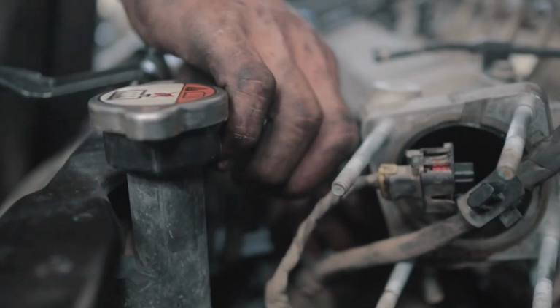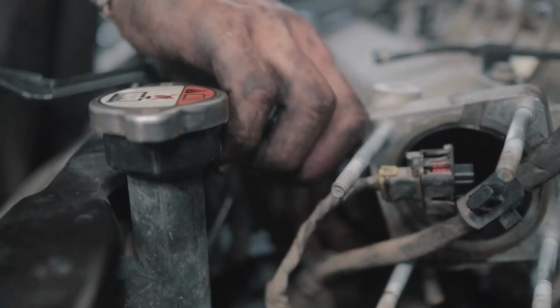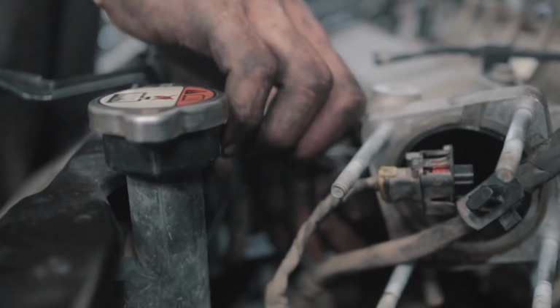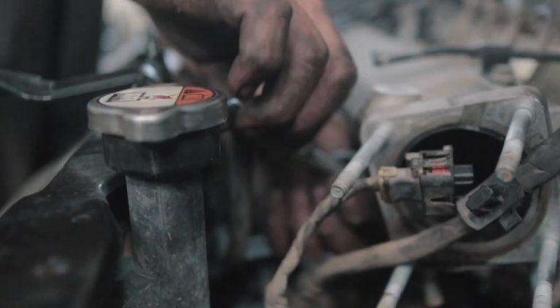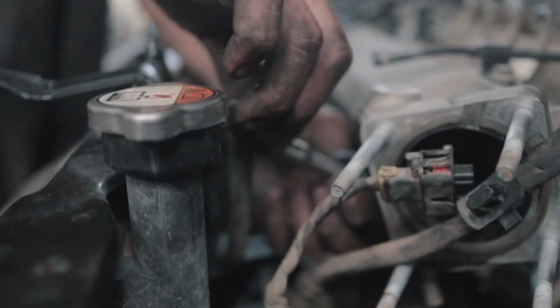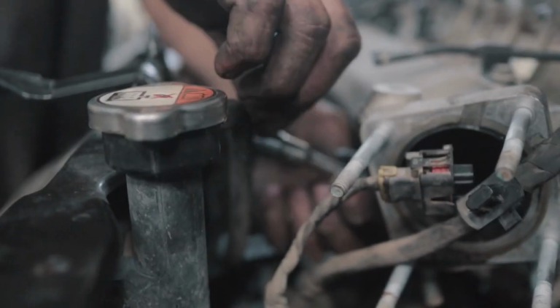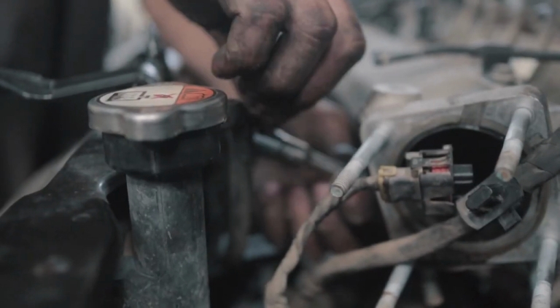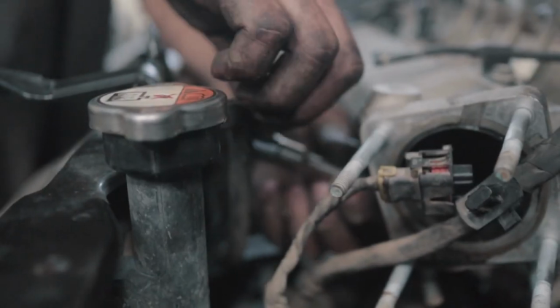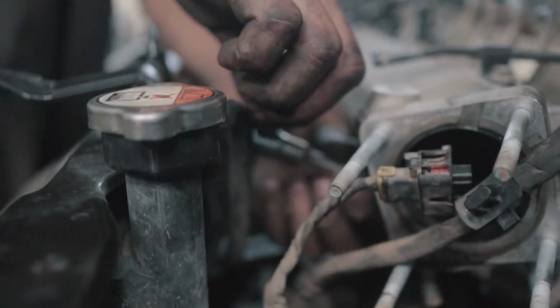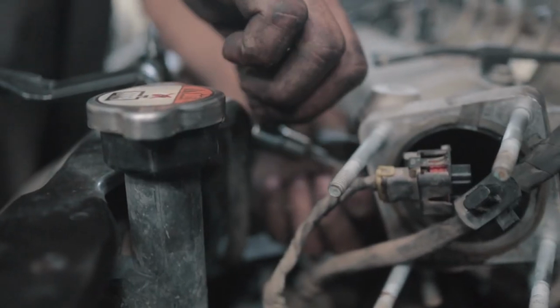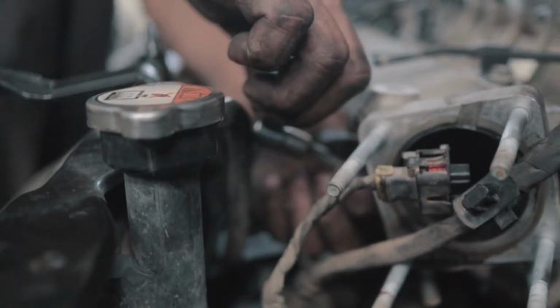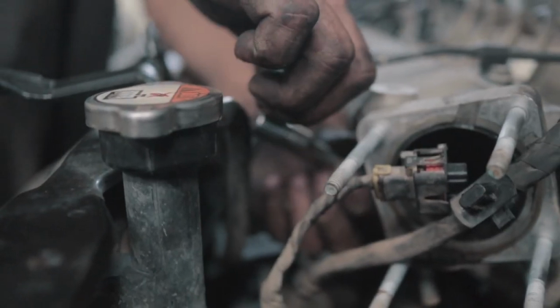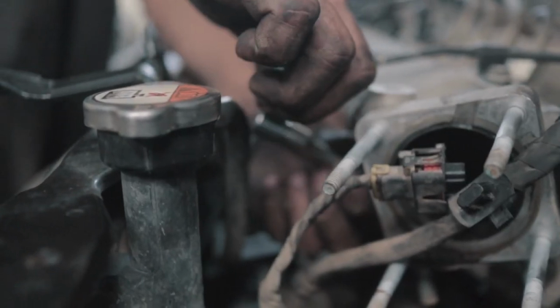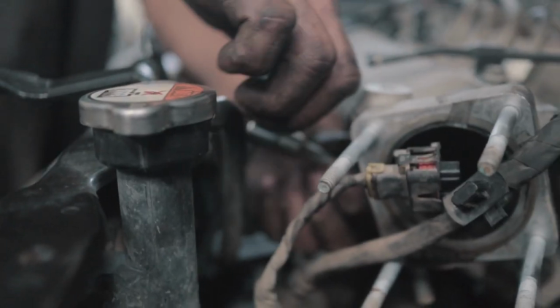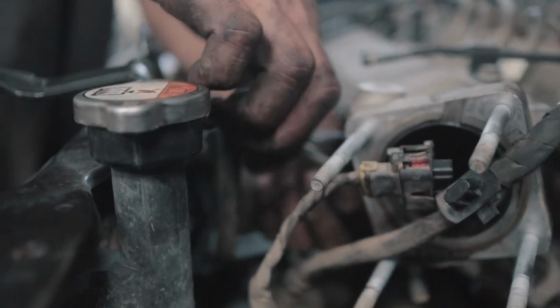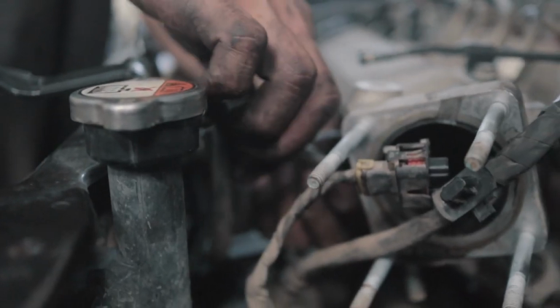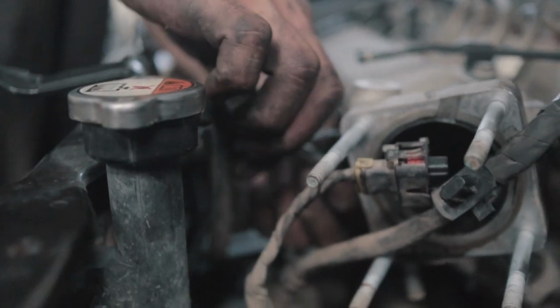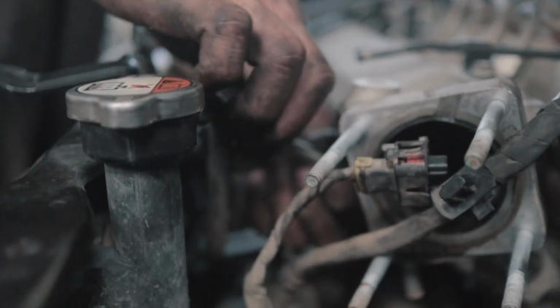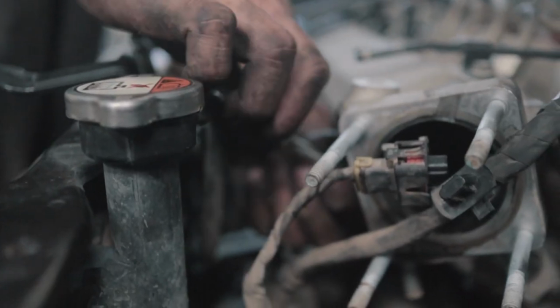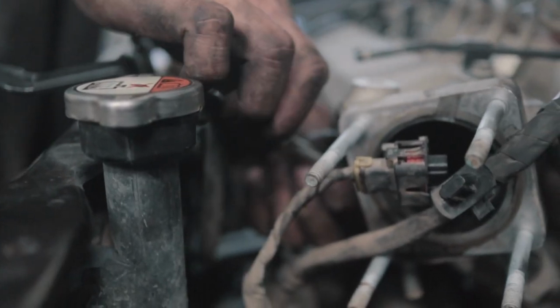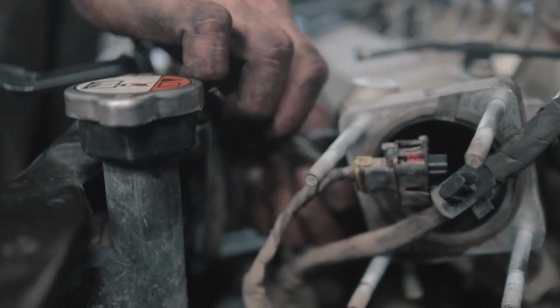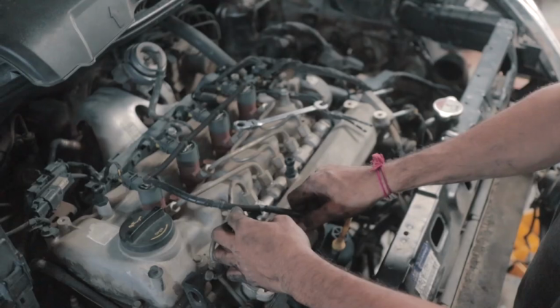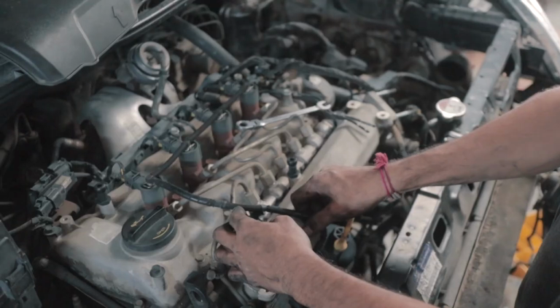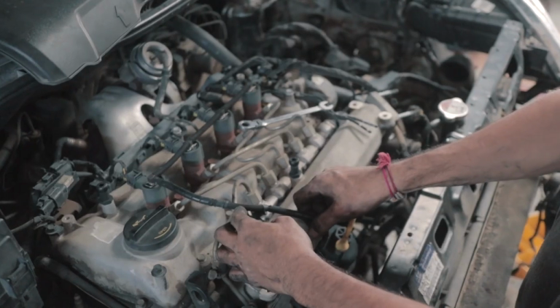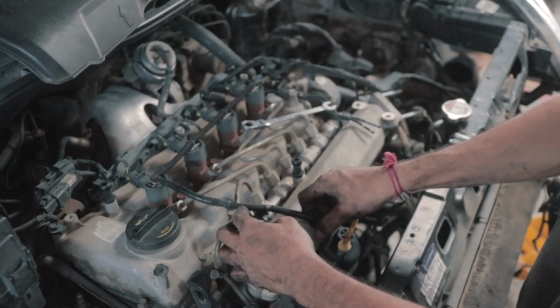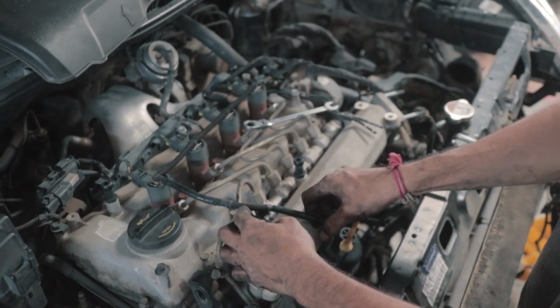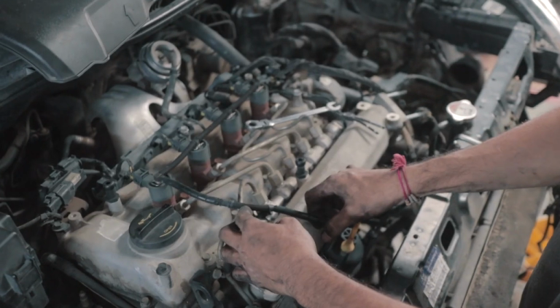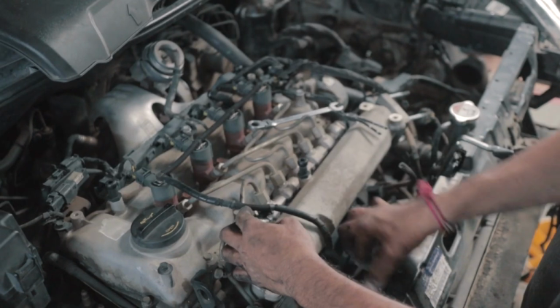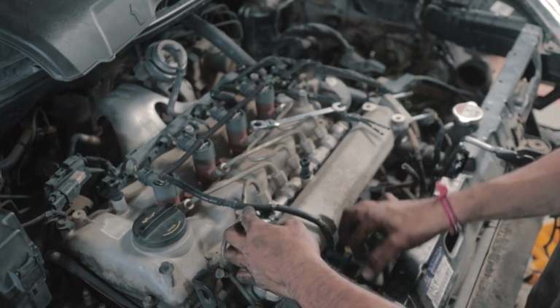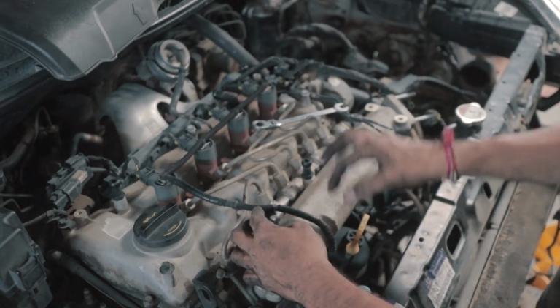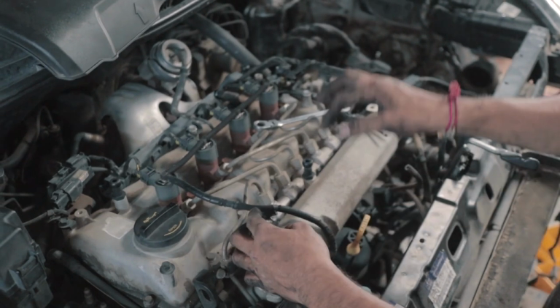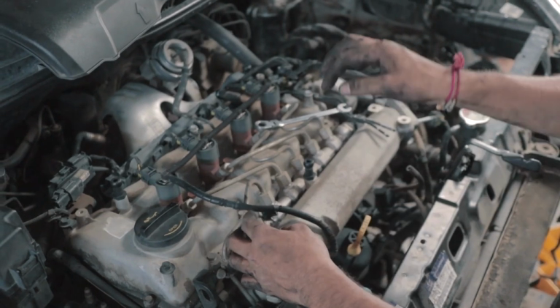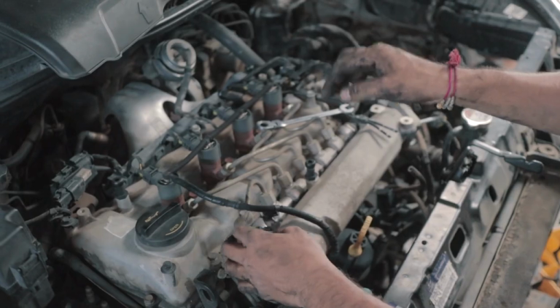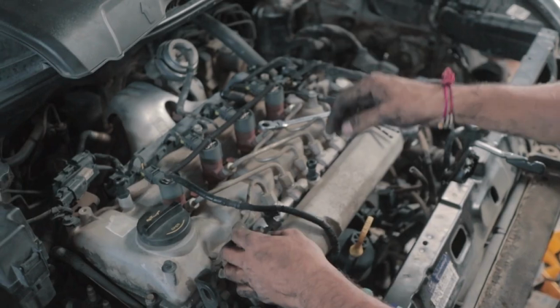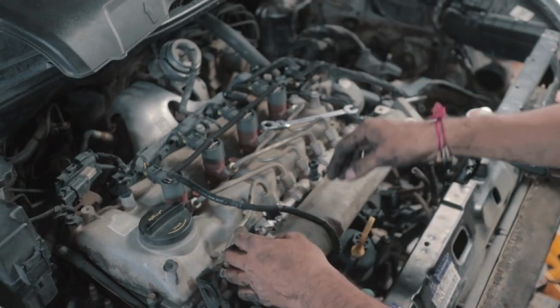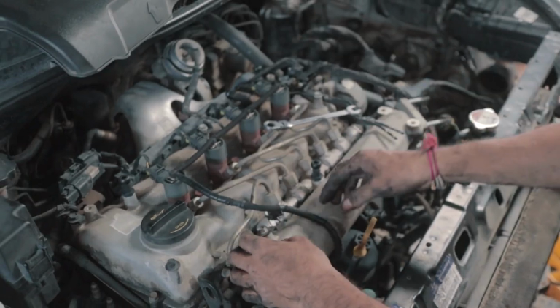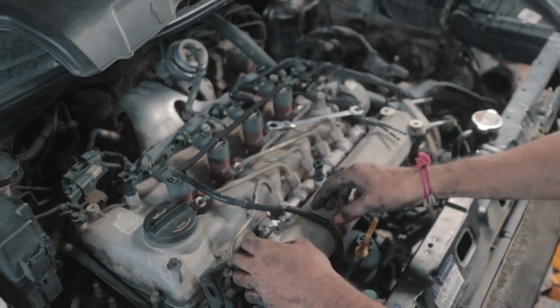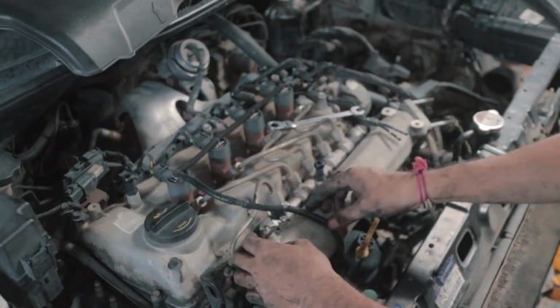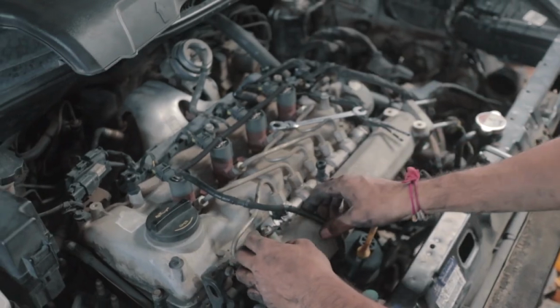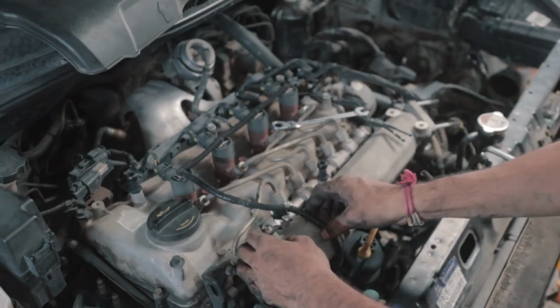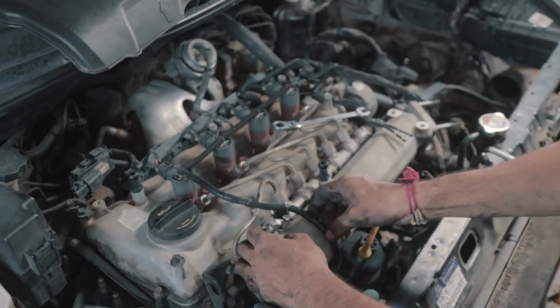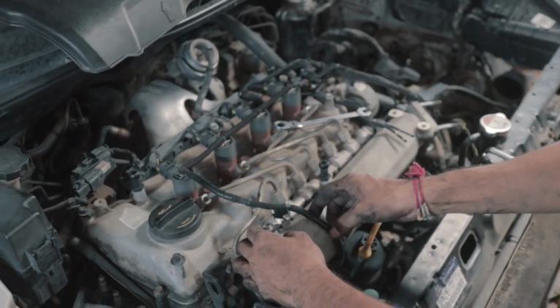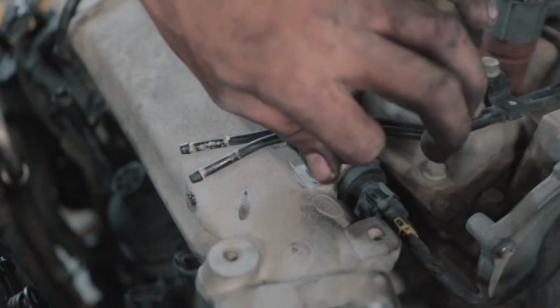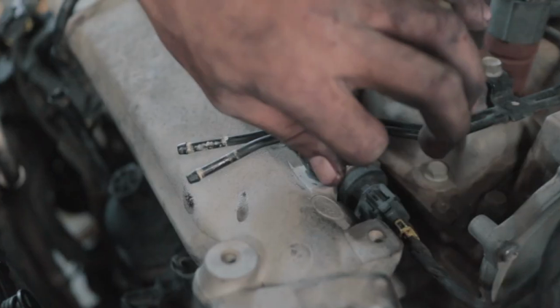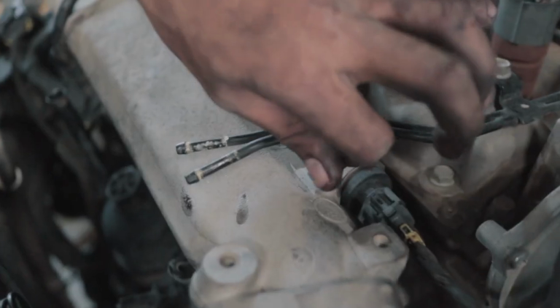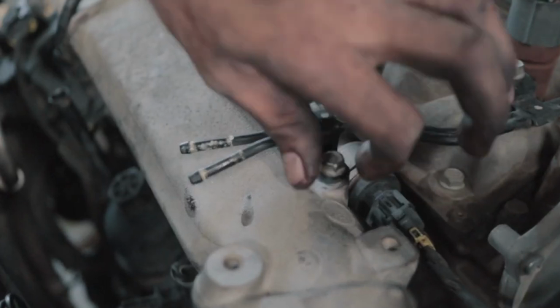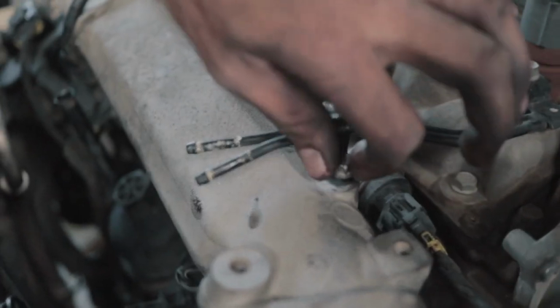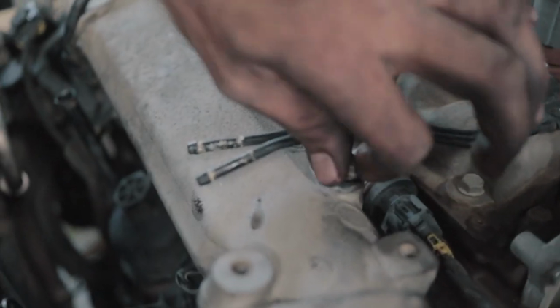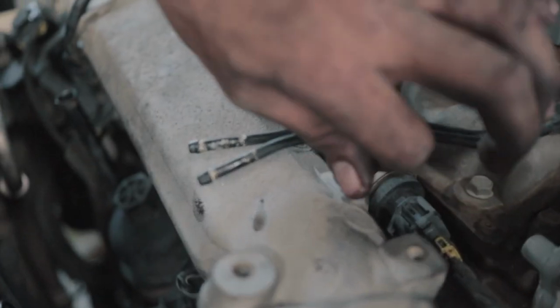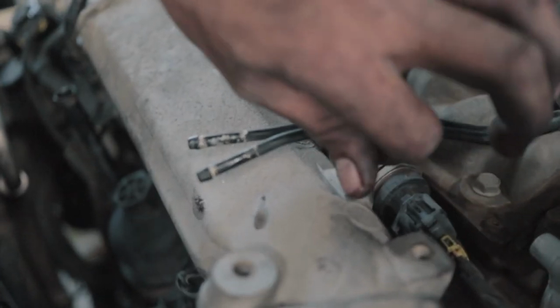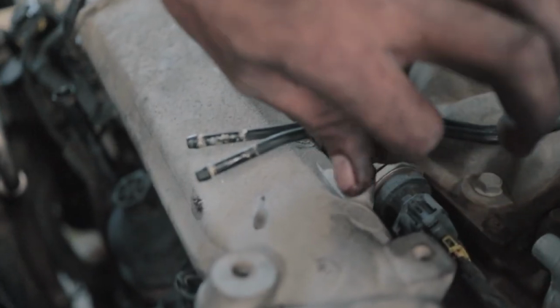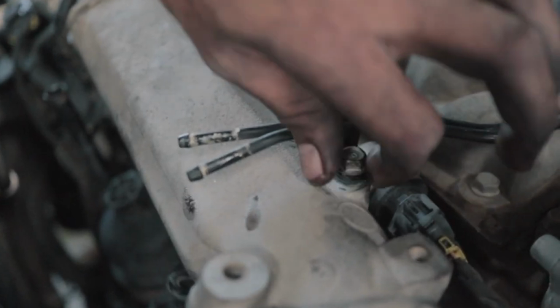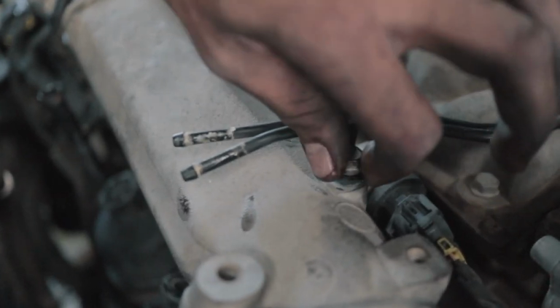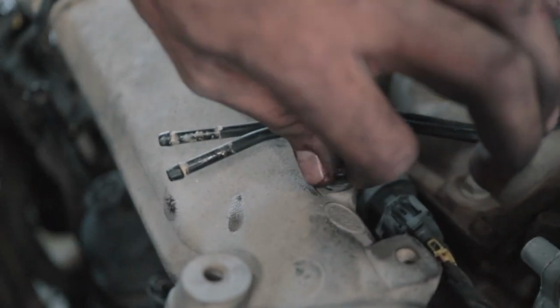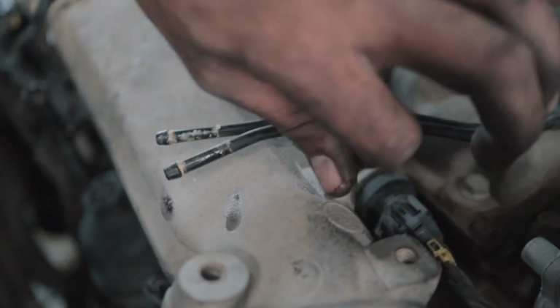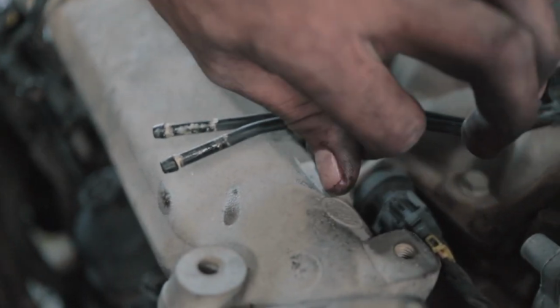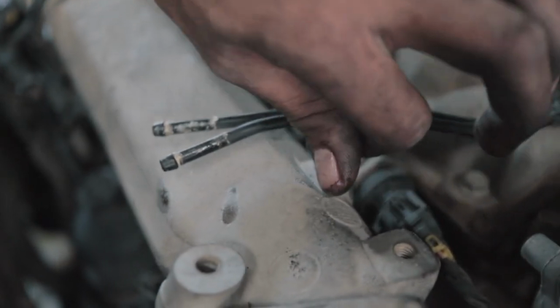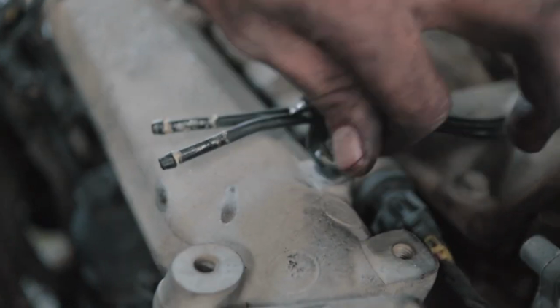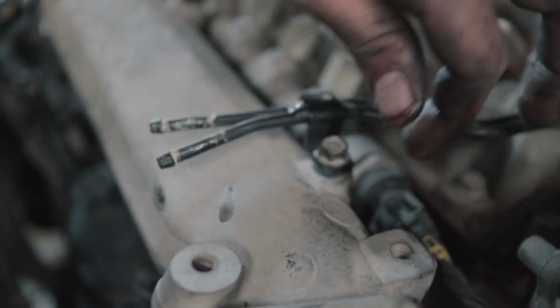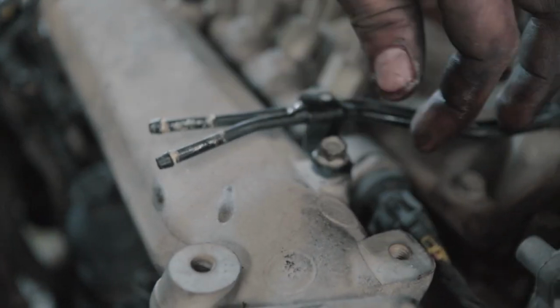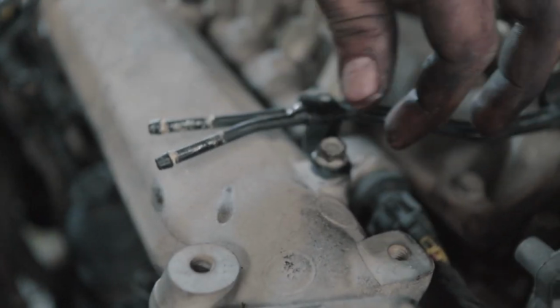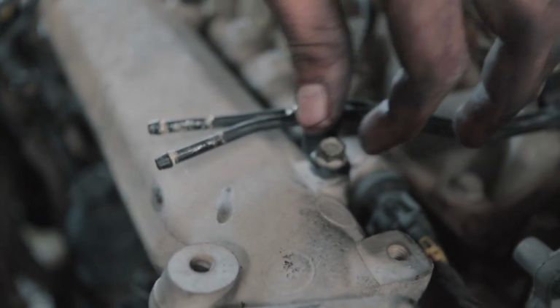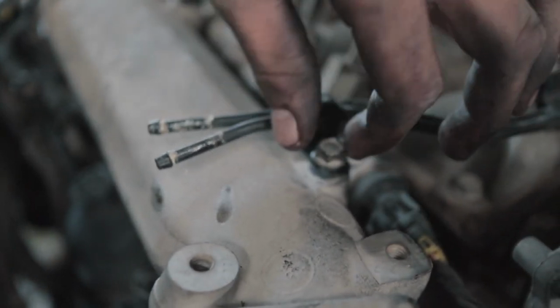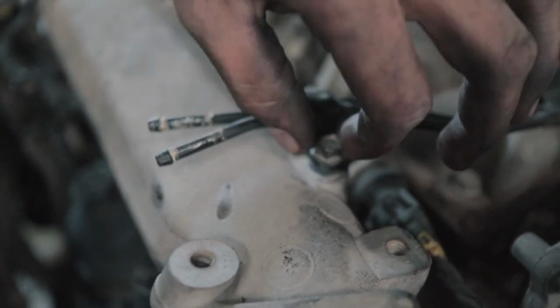Before we fitted anything back into the car, we decided to remove the intake manifold of the car too and give that a nice bath as well.